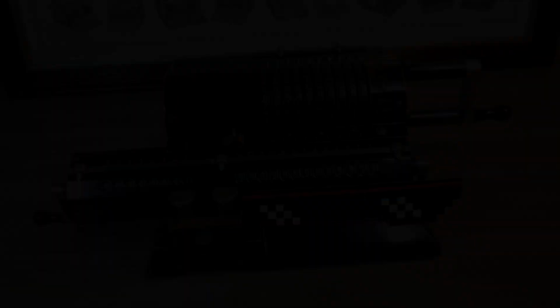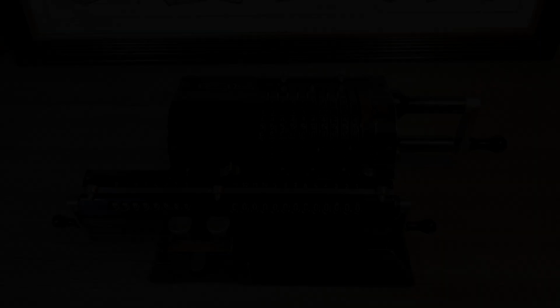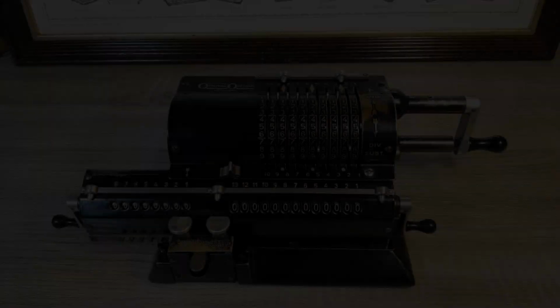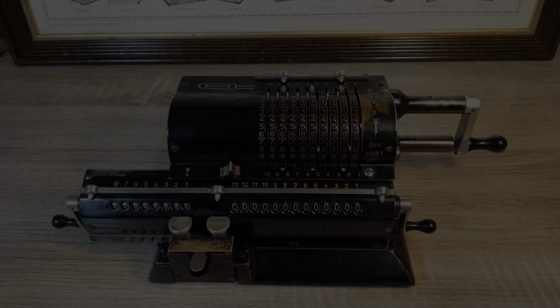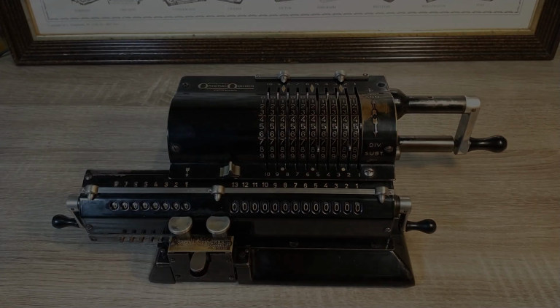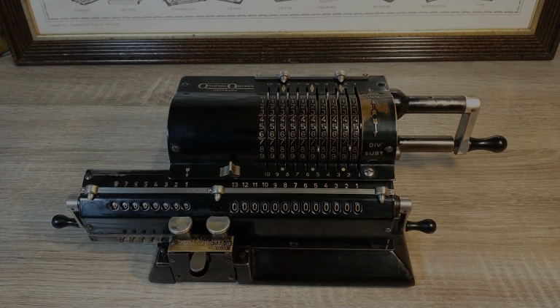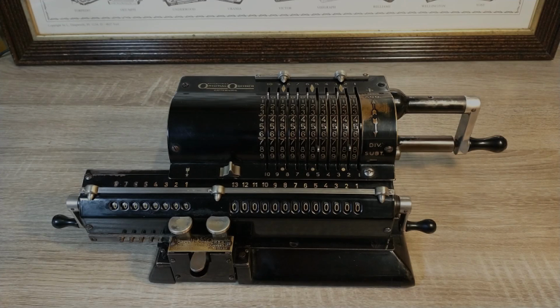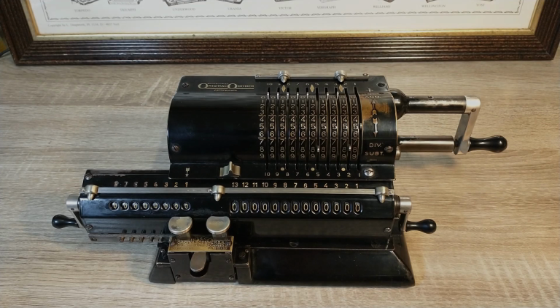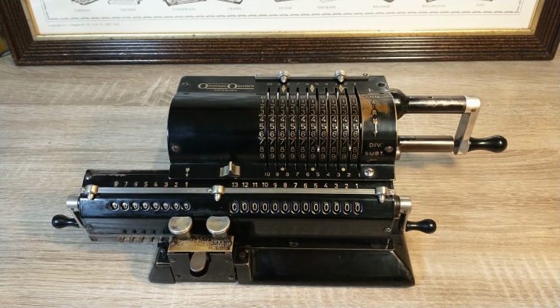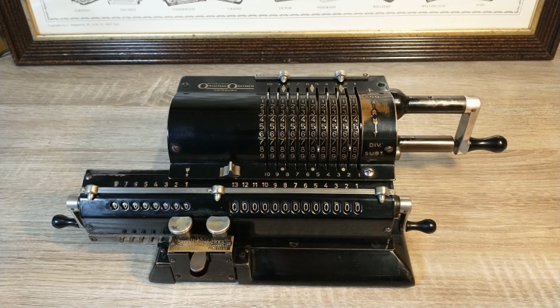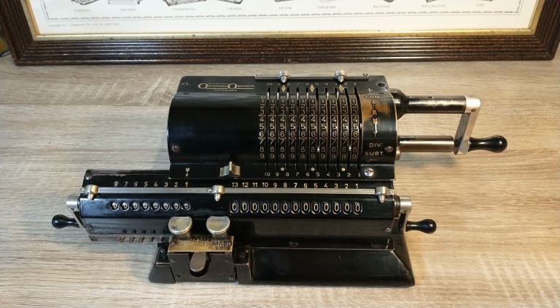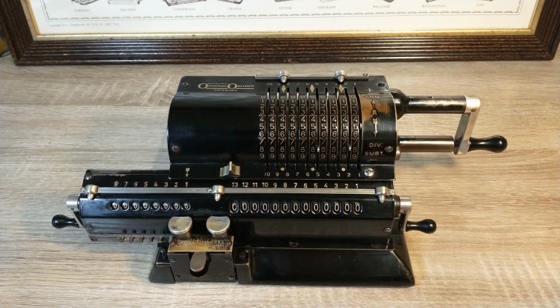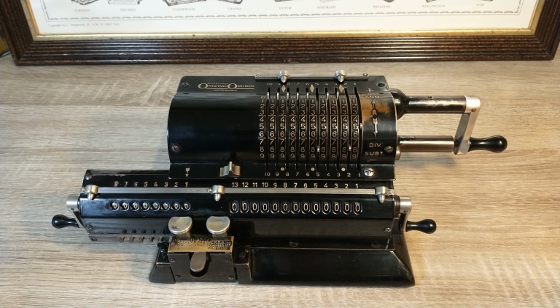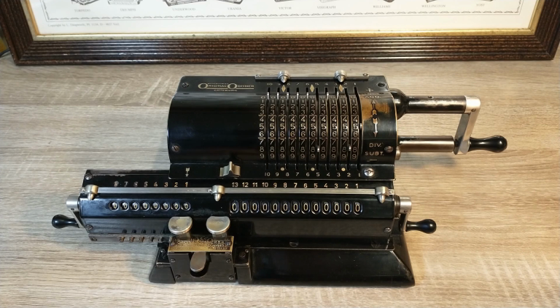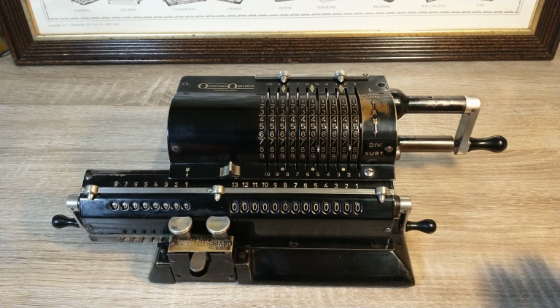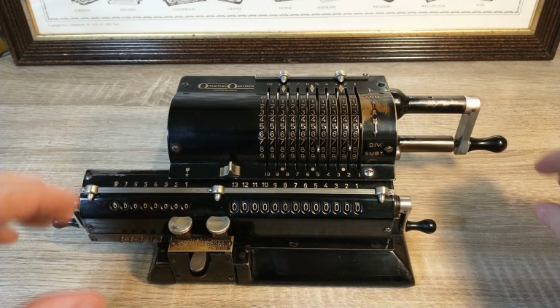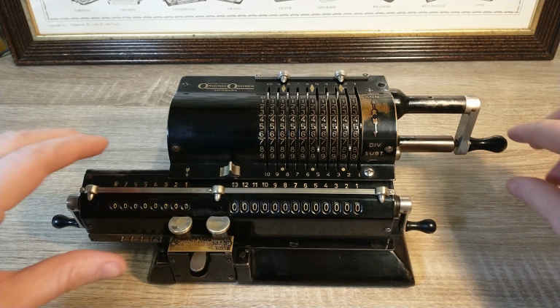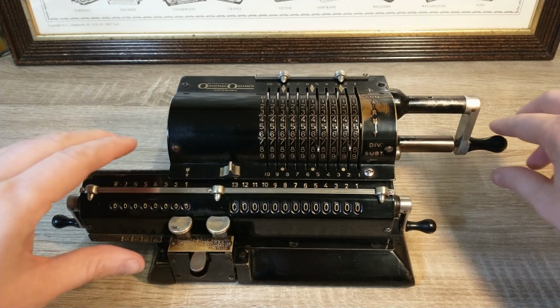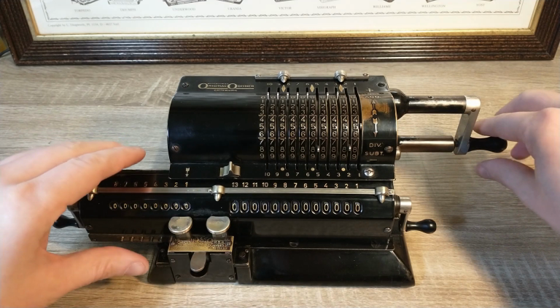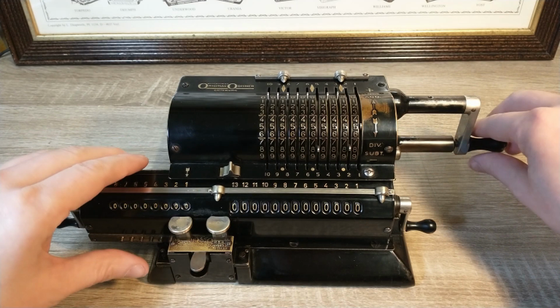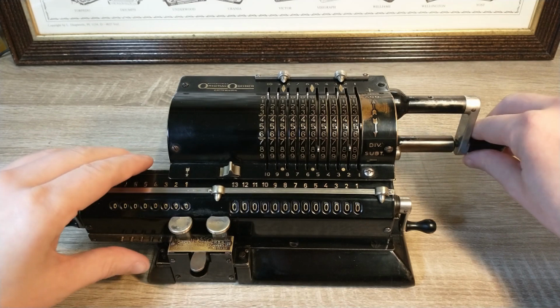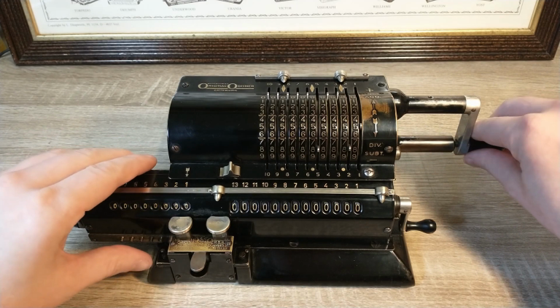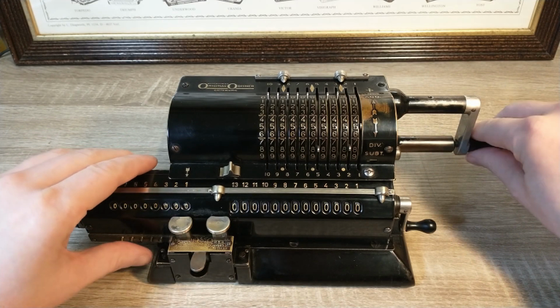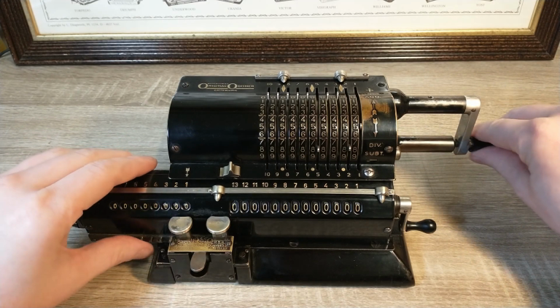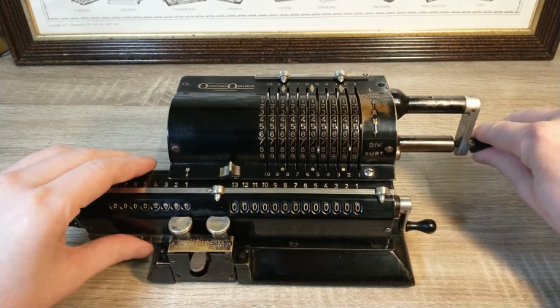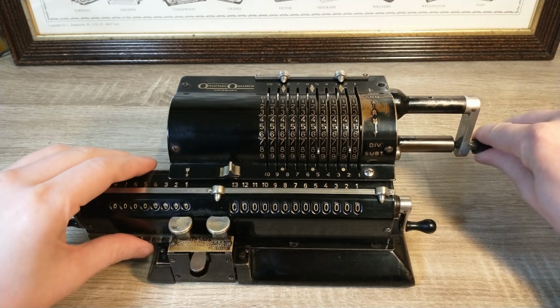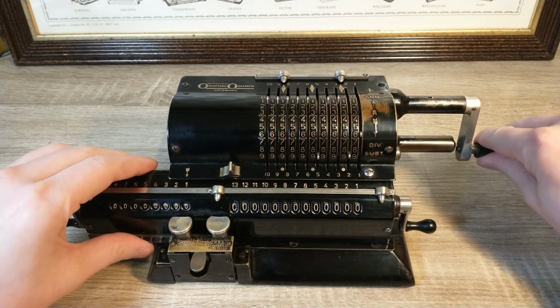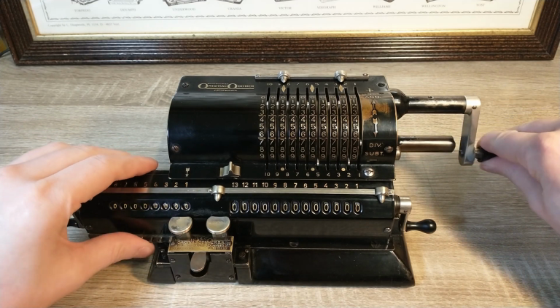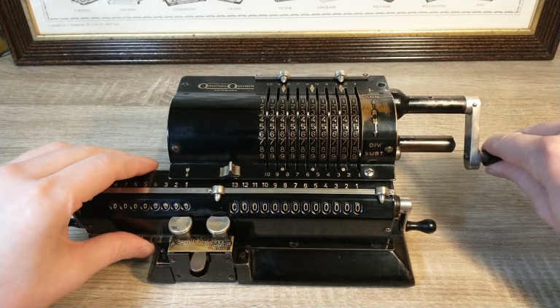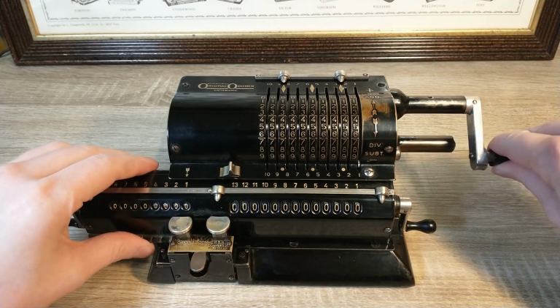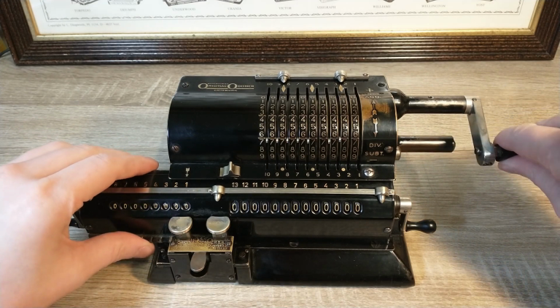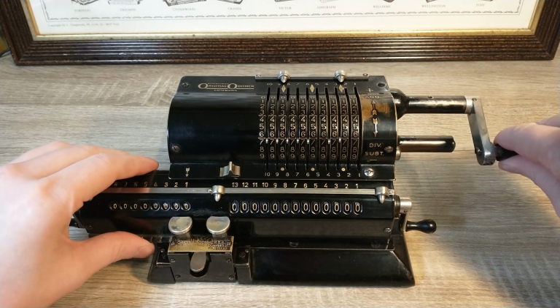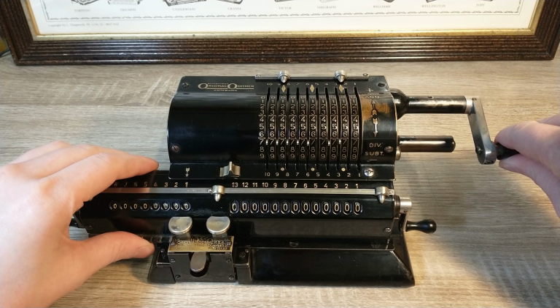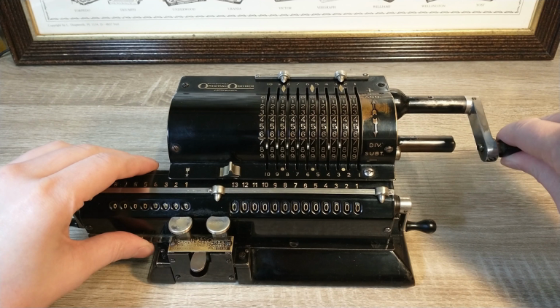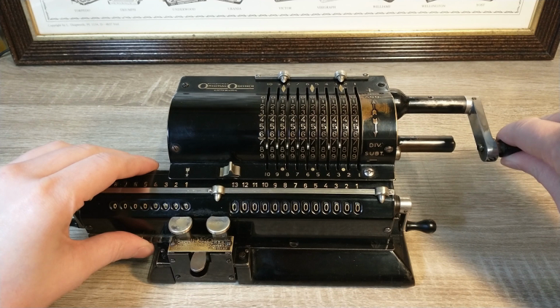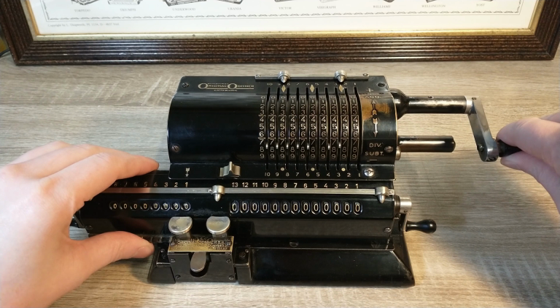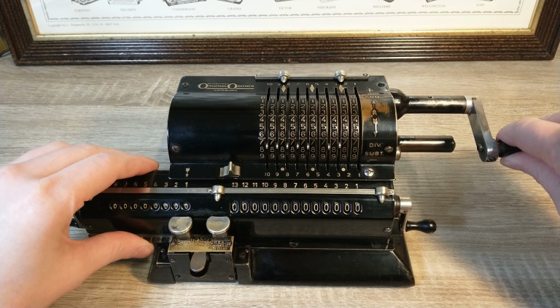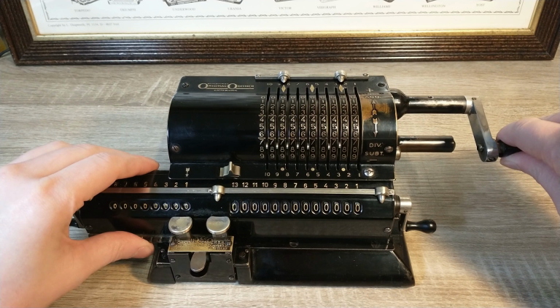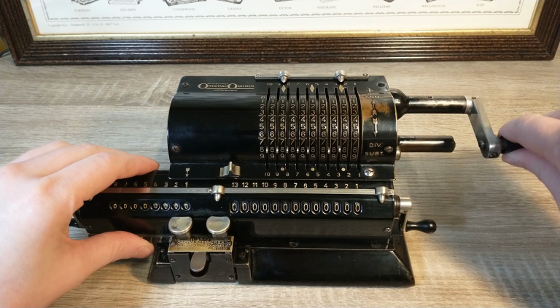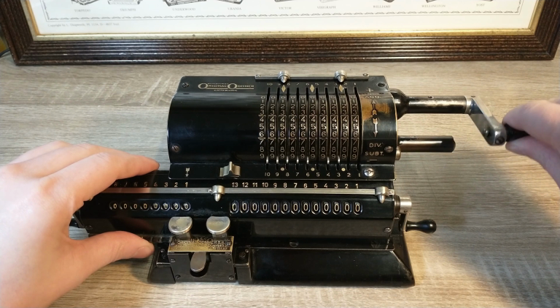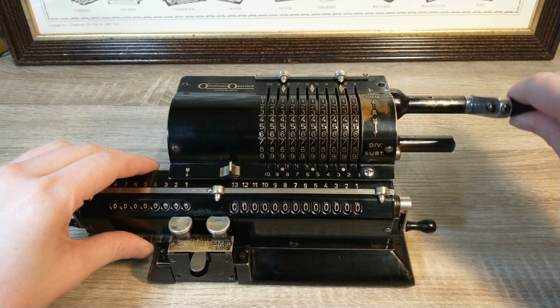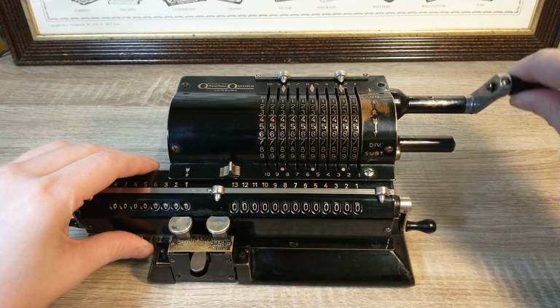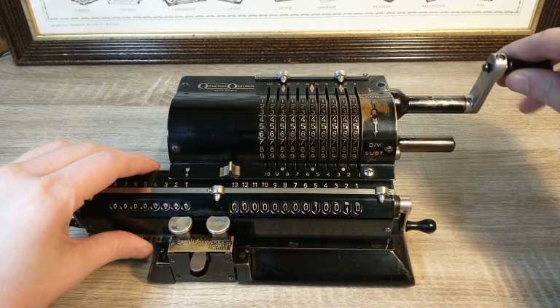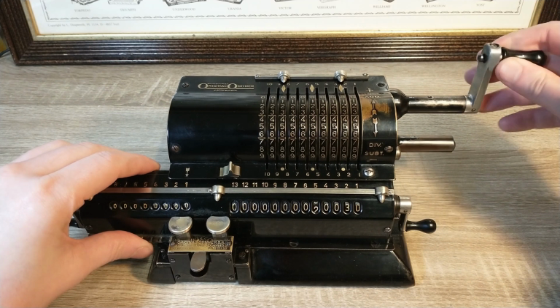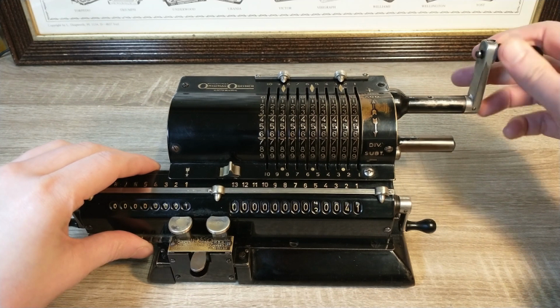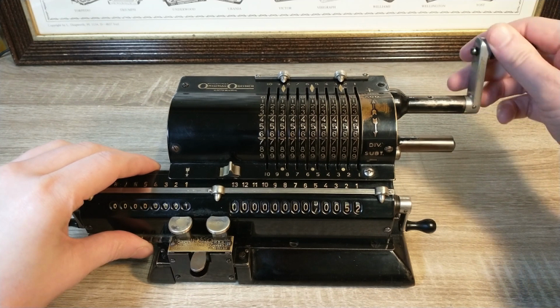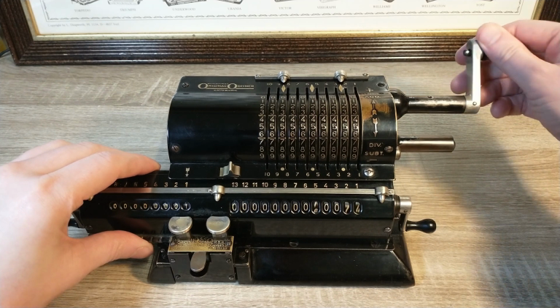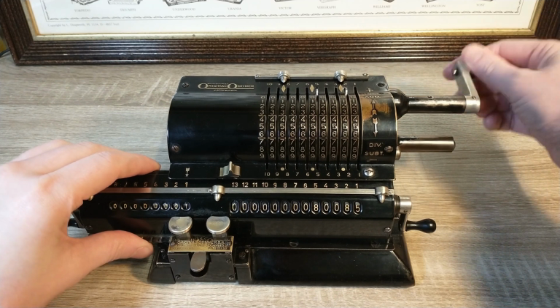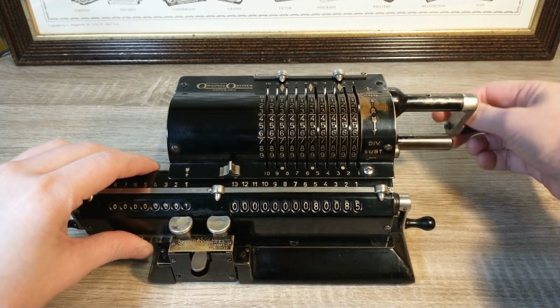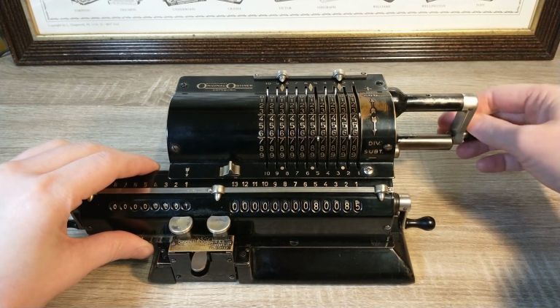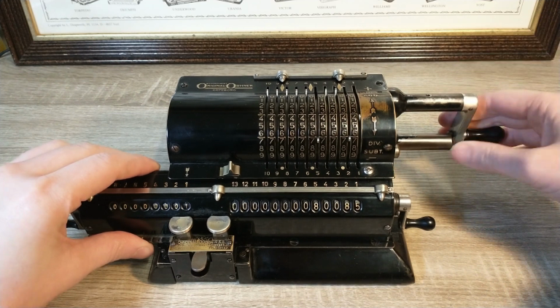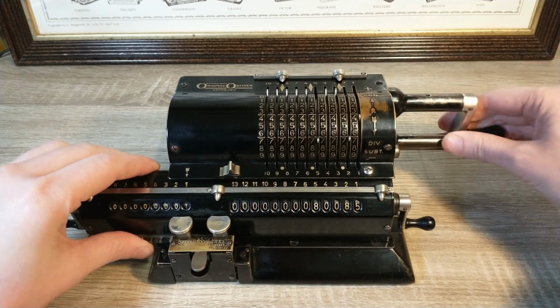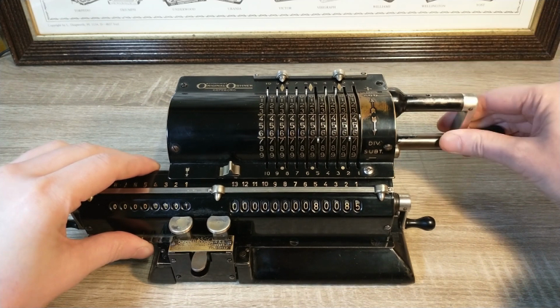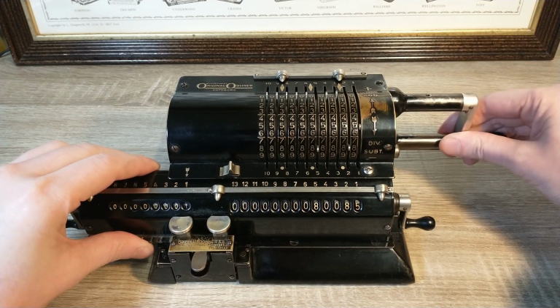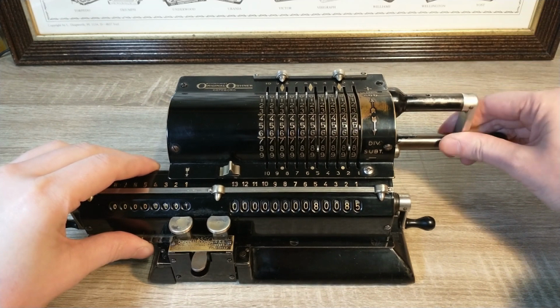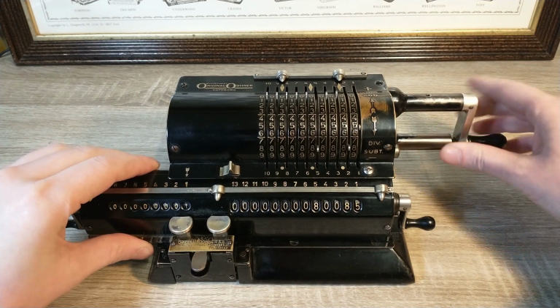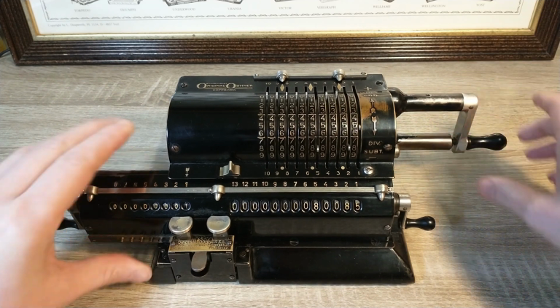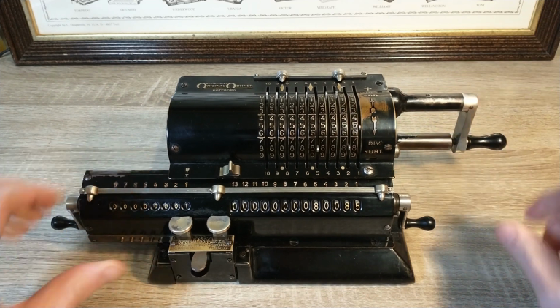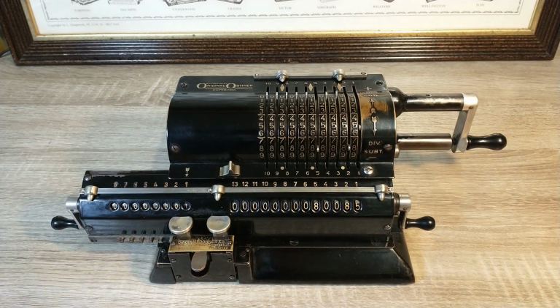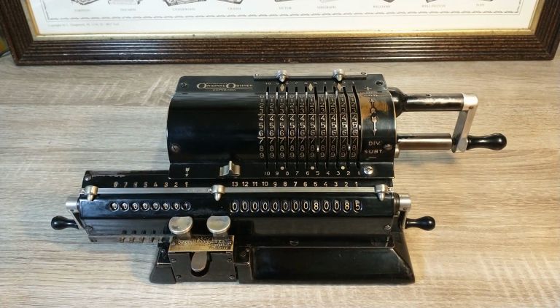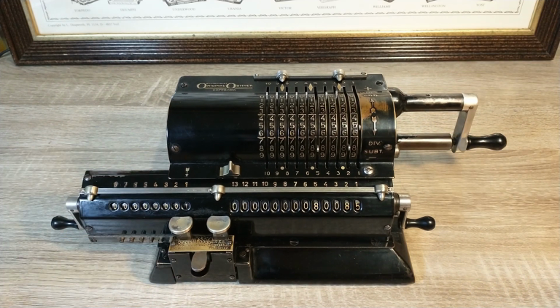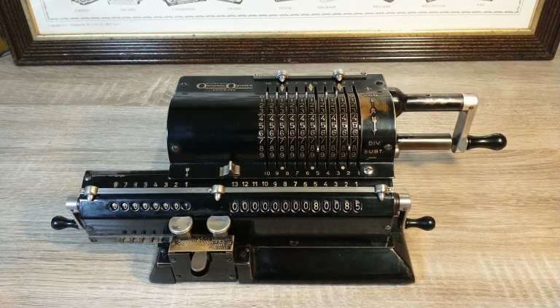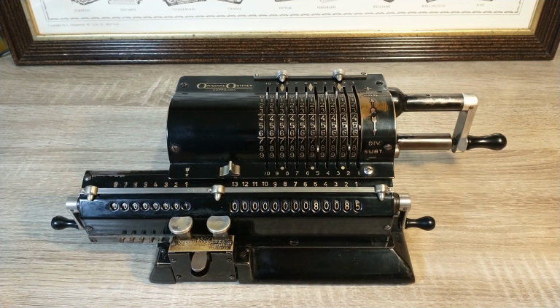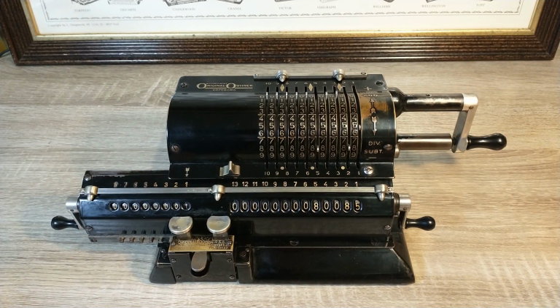It does ding and it has a carriage, but it's not a typewriter, and you can only write words like 'boobs' with it.